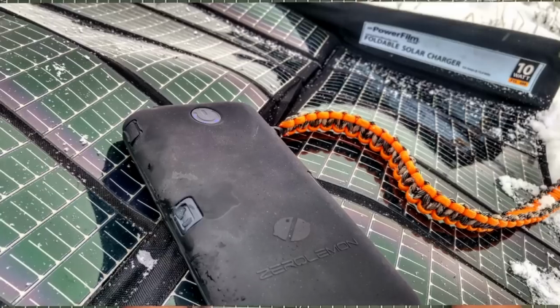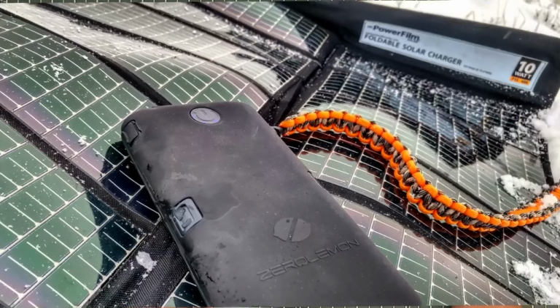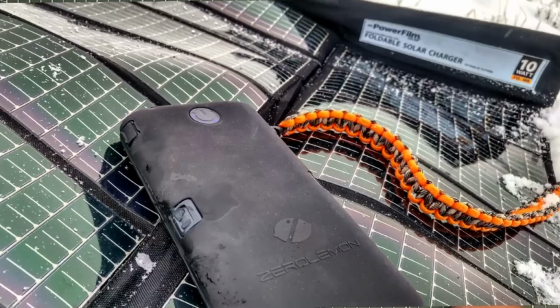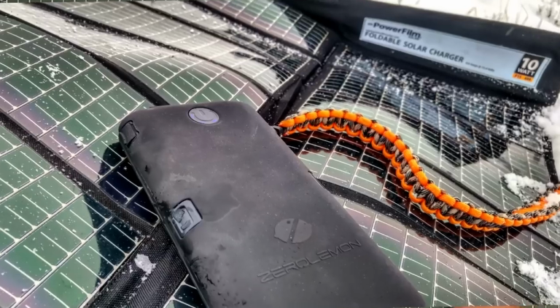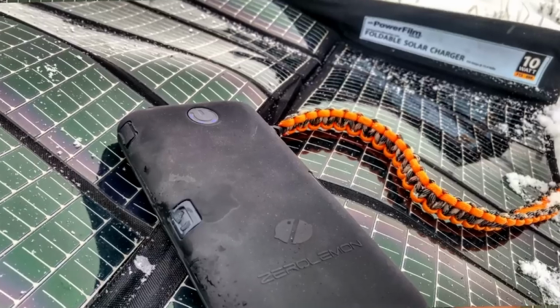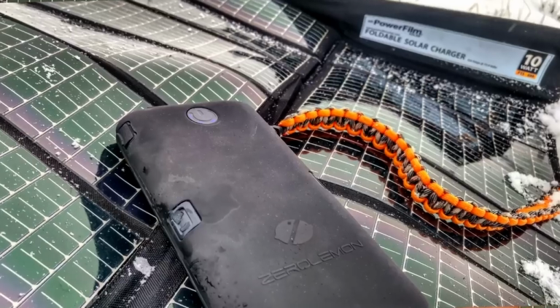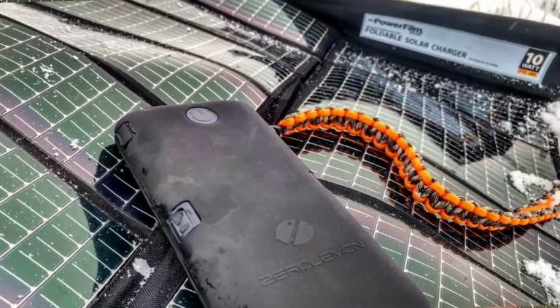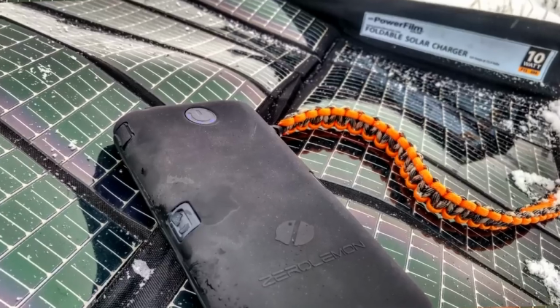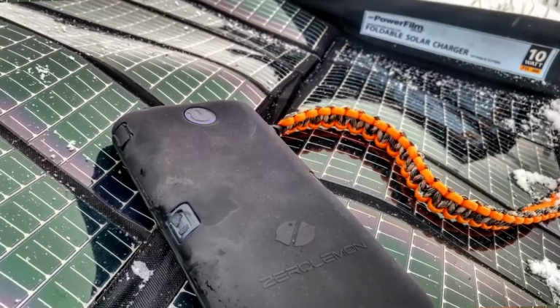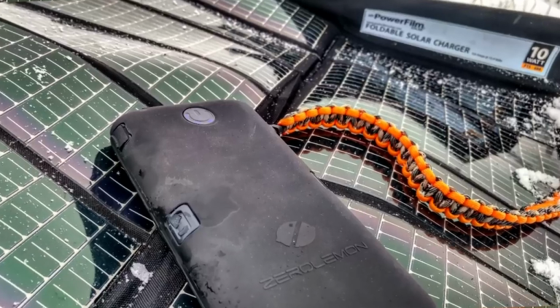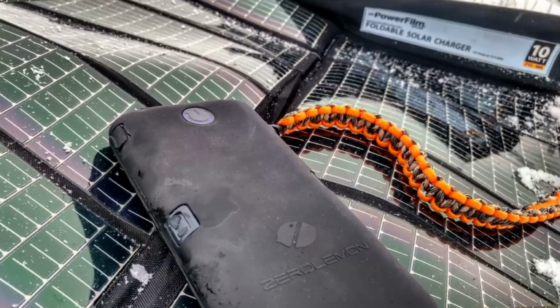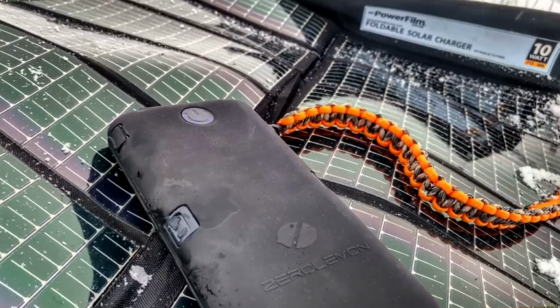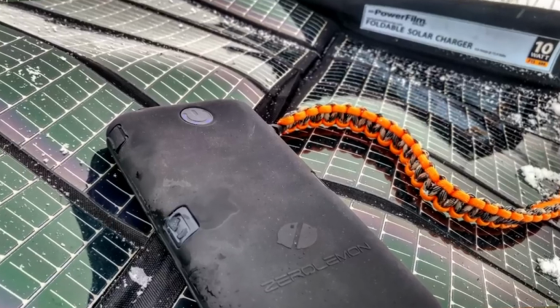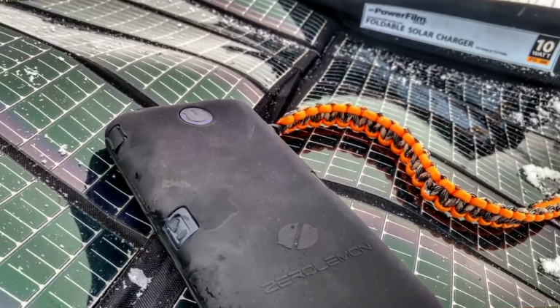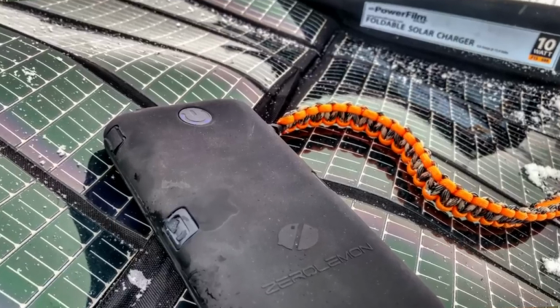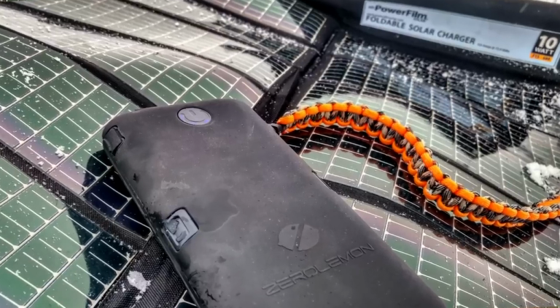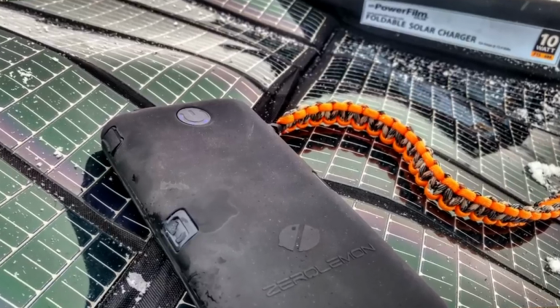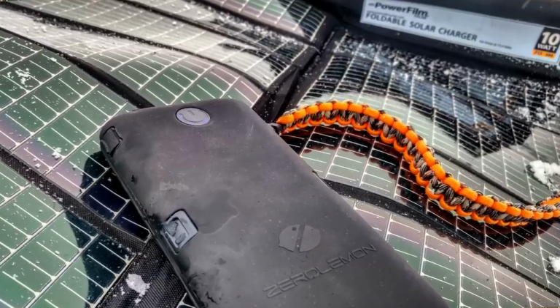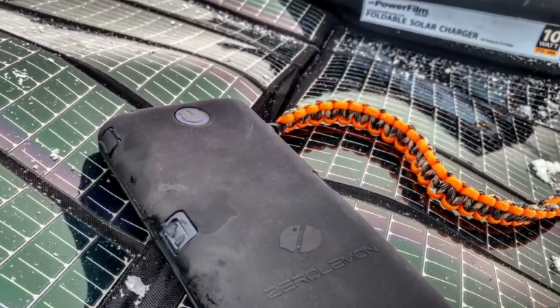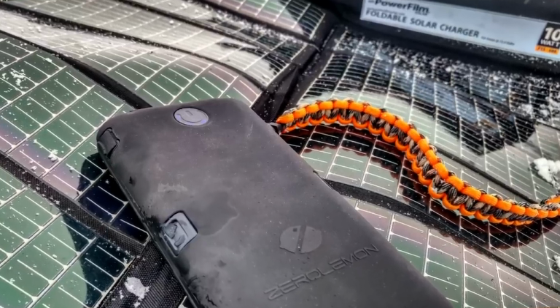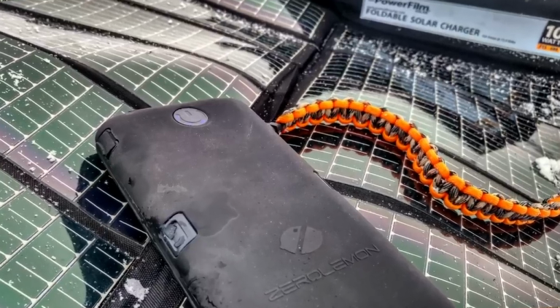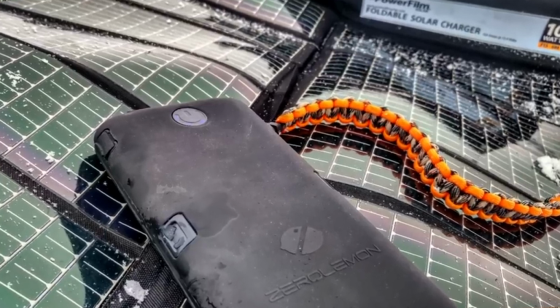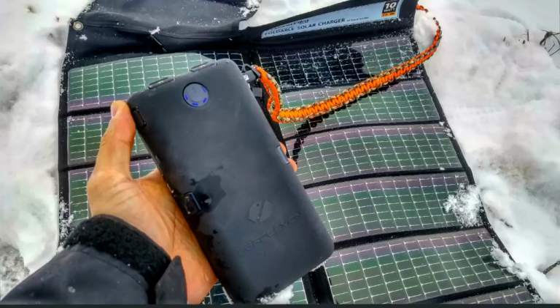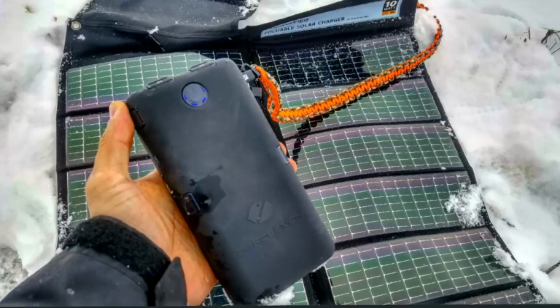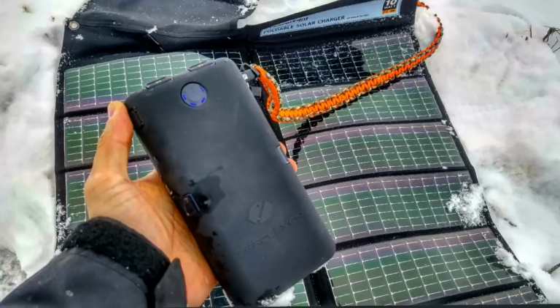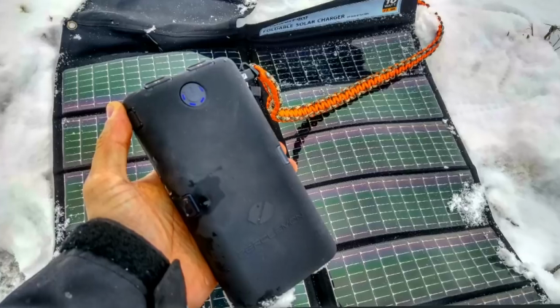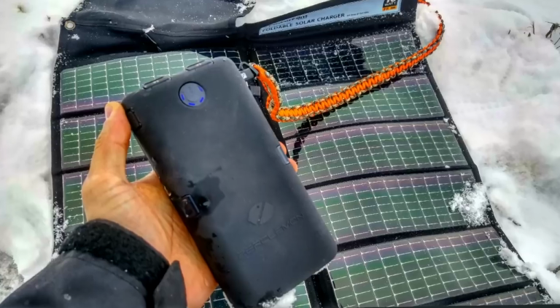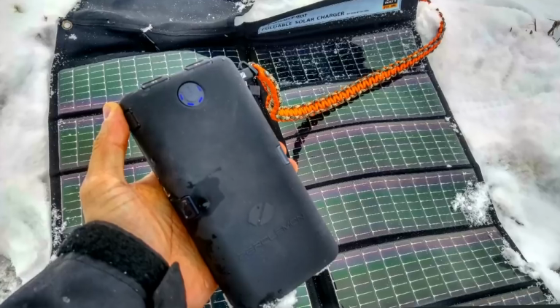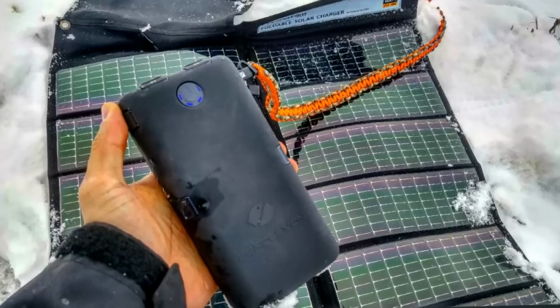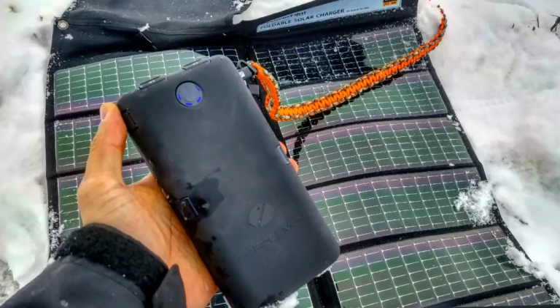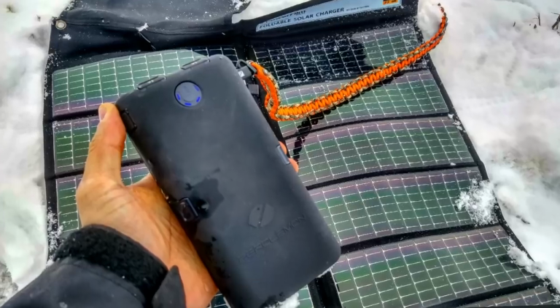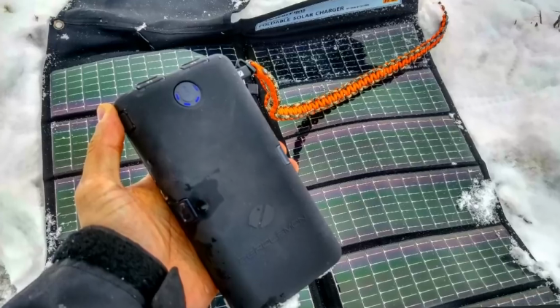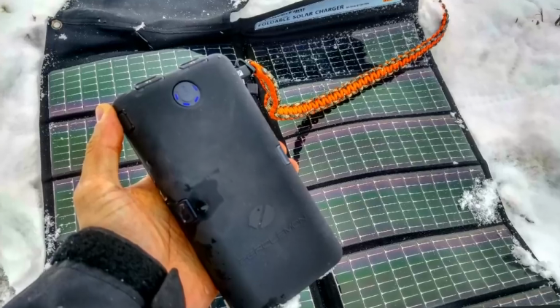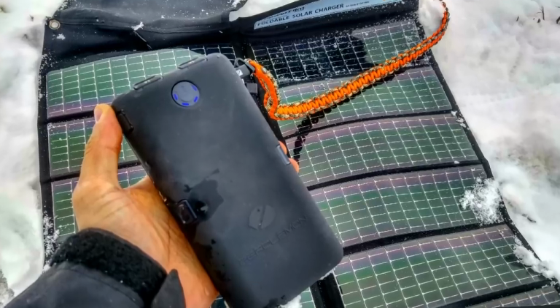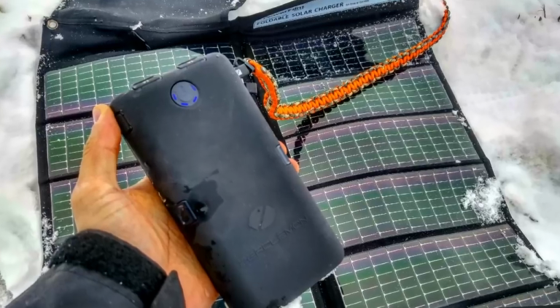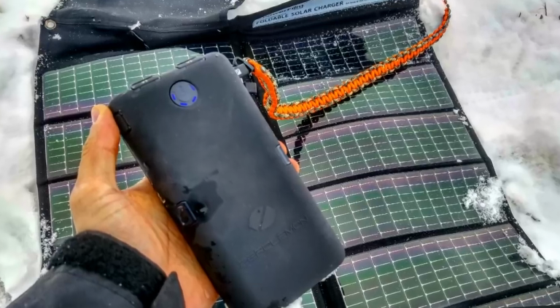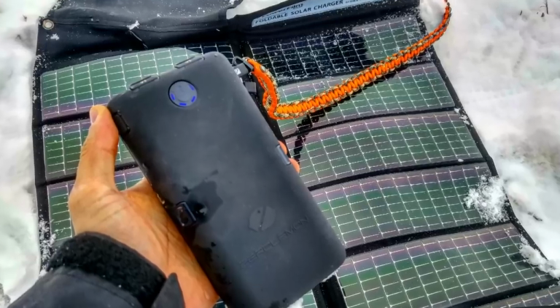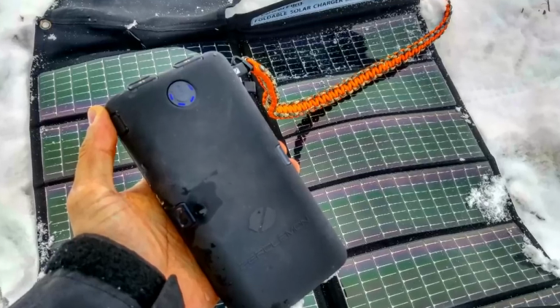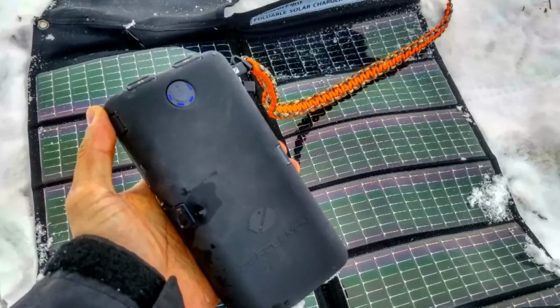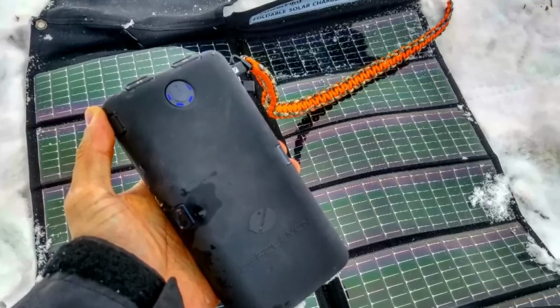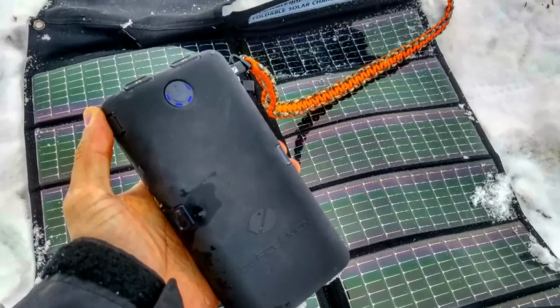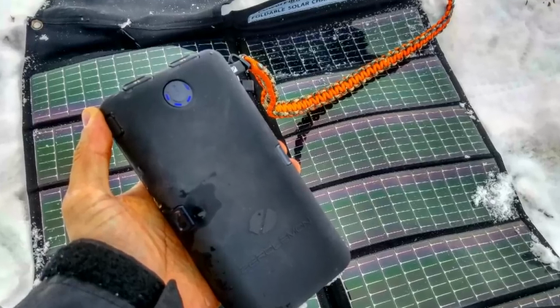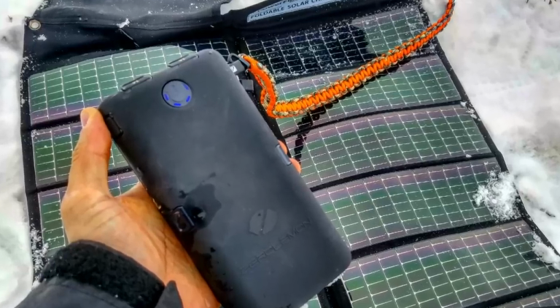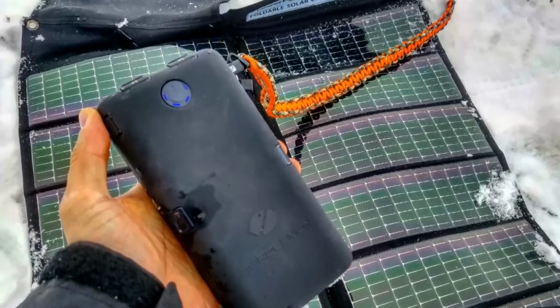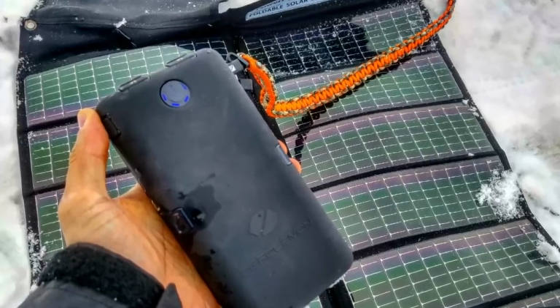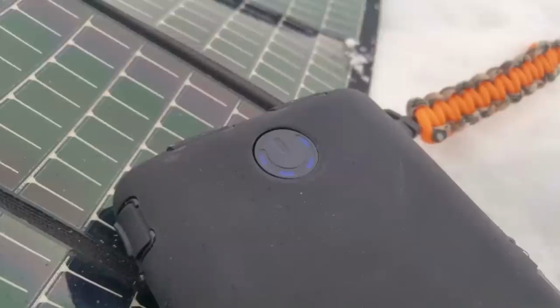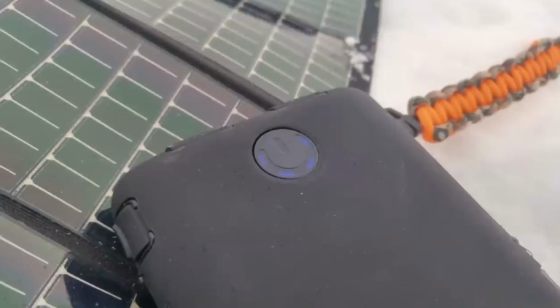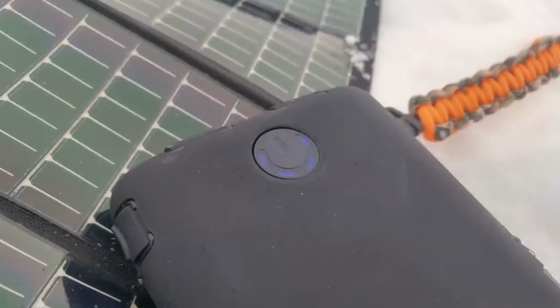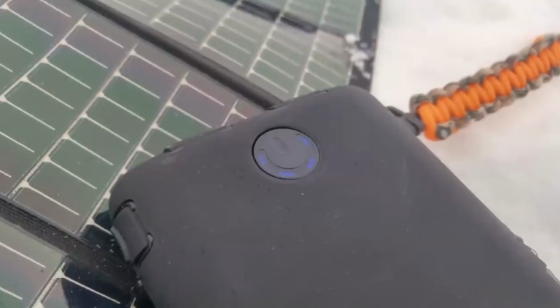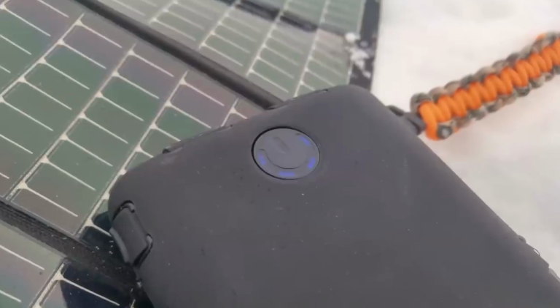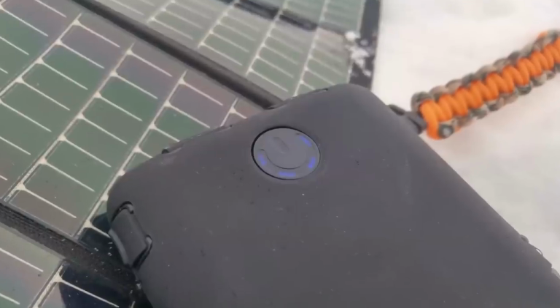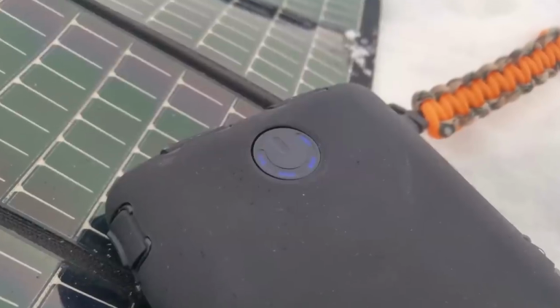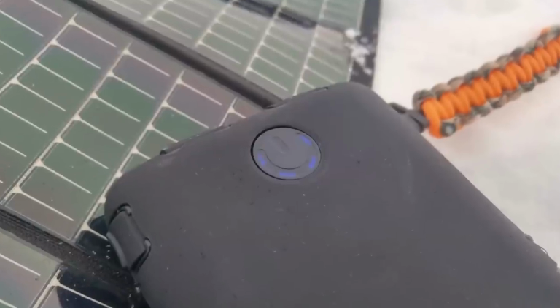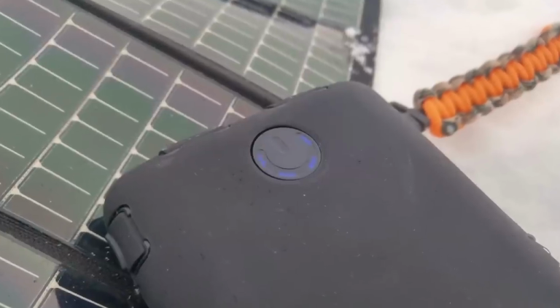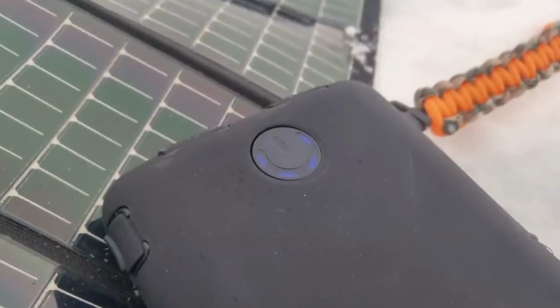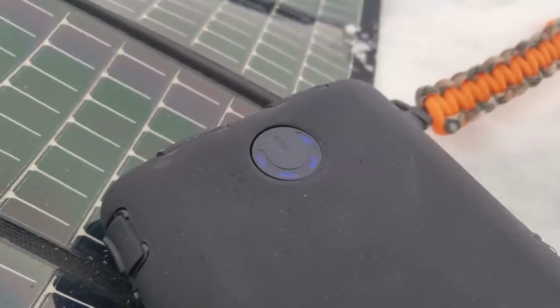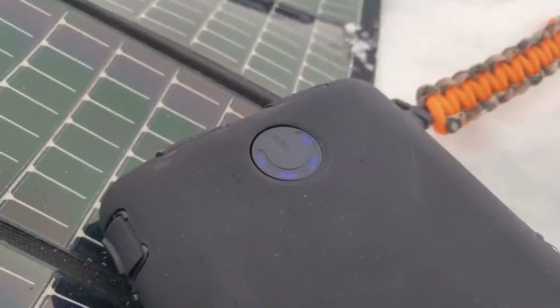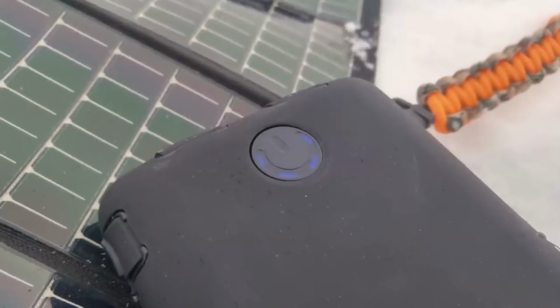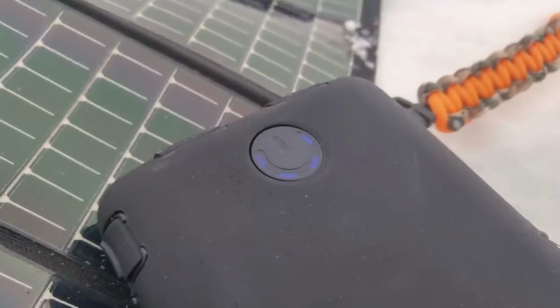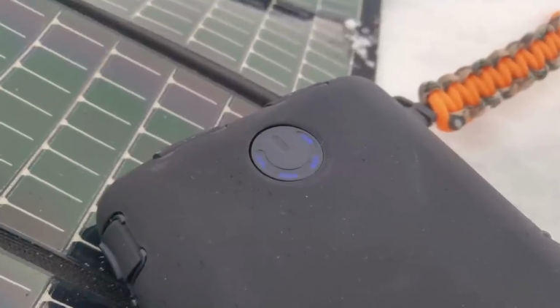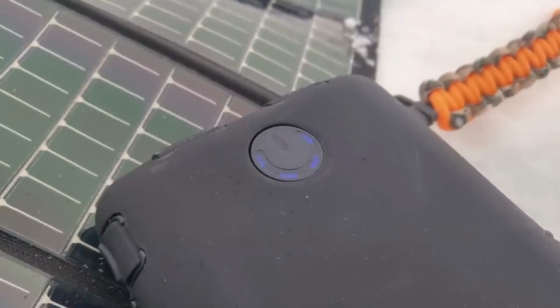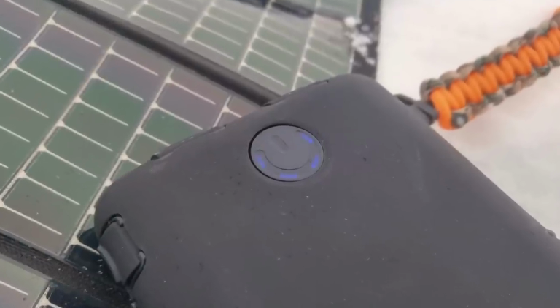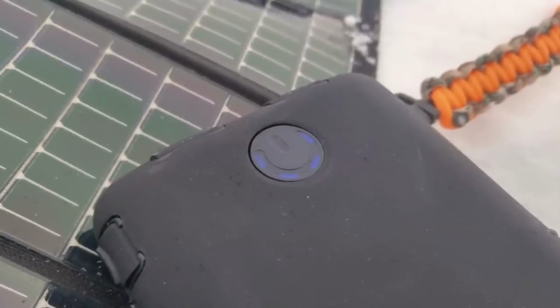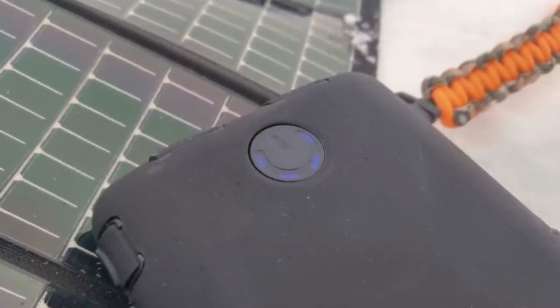Hi folks, Canadian Prepper here. Today we're going to be checking out the Zero Lemon Tuff Juice 30,000 milliamp ruggedized battery pack. So let's get to it.